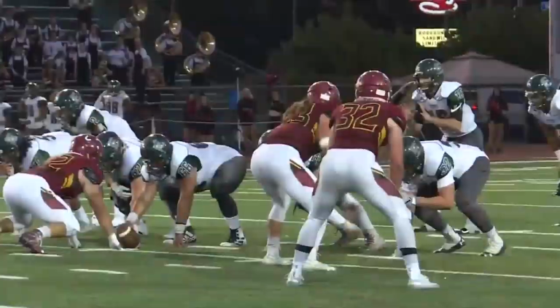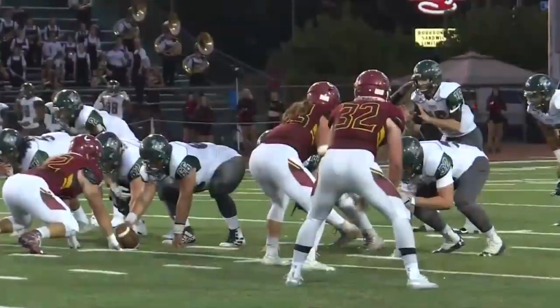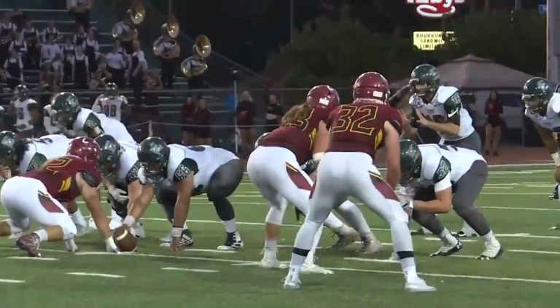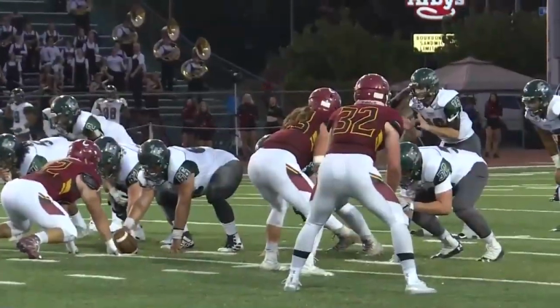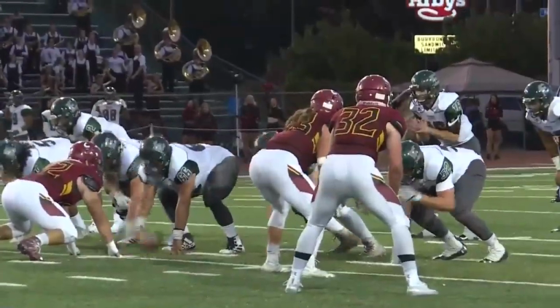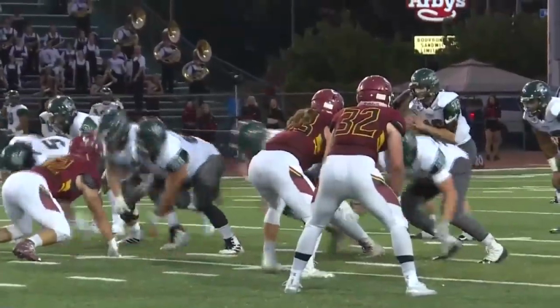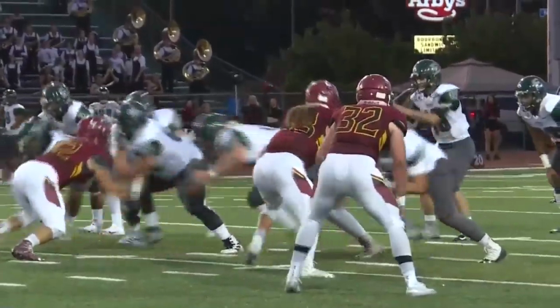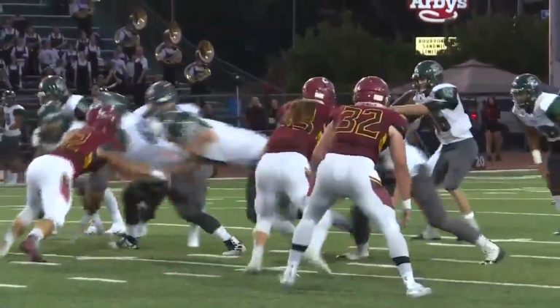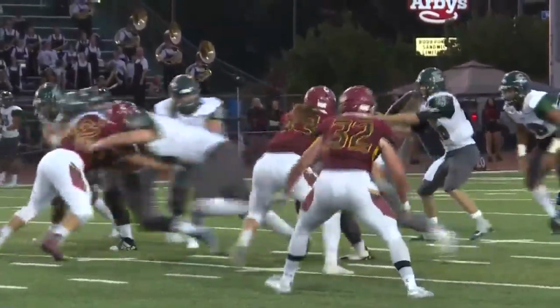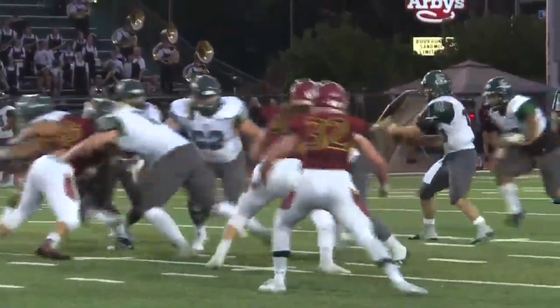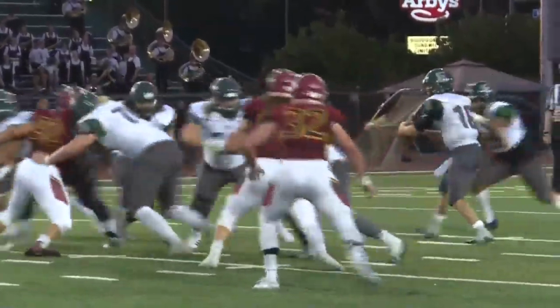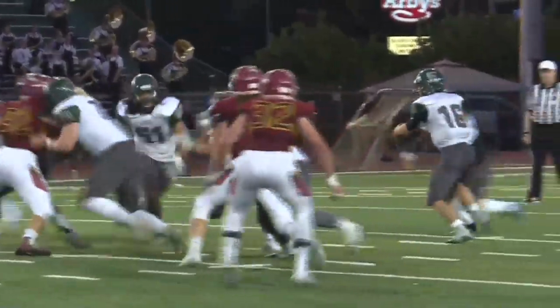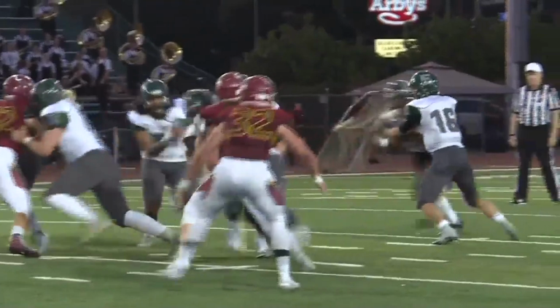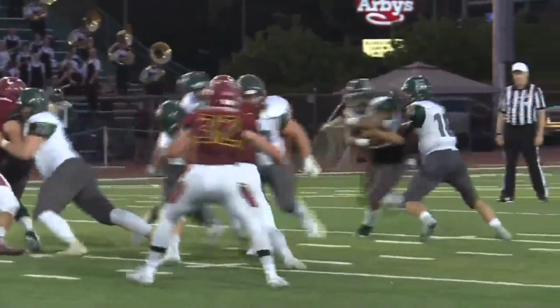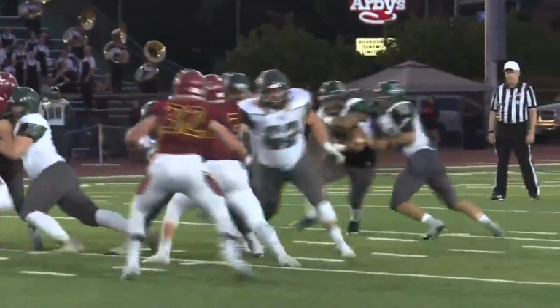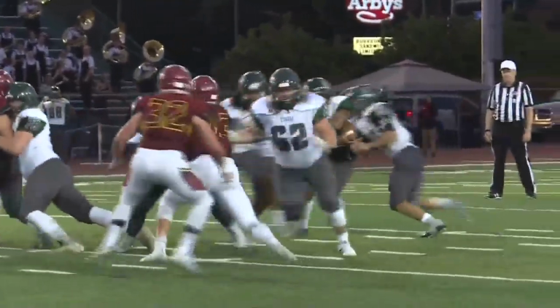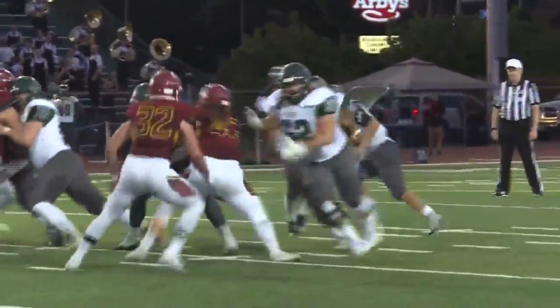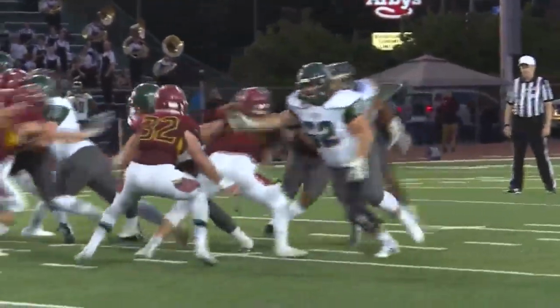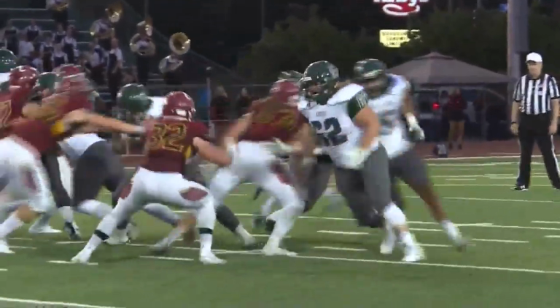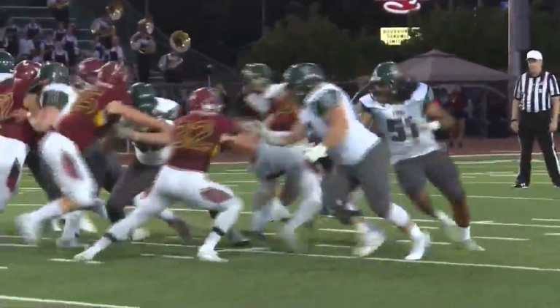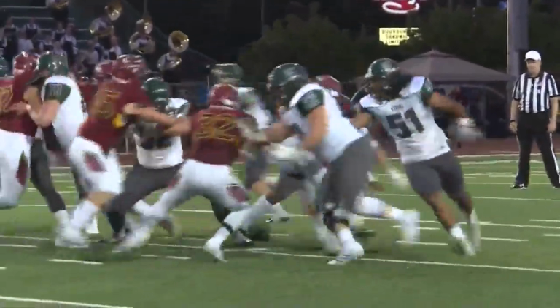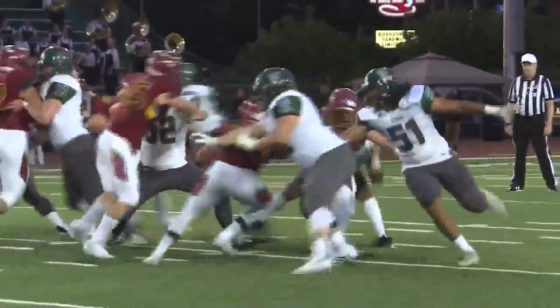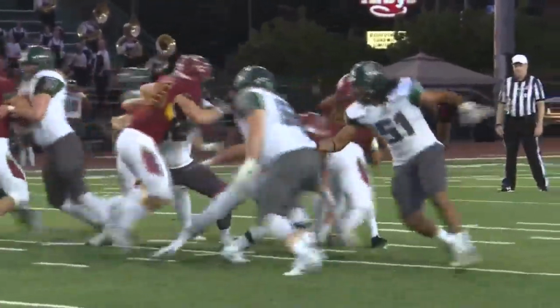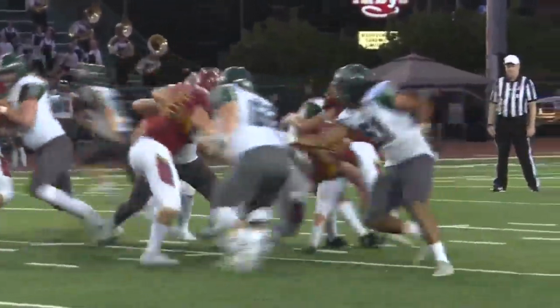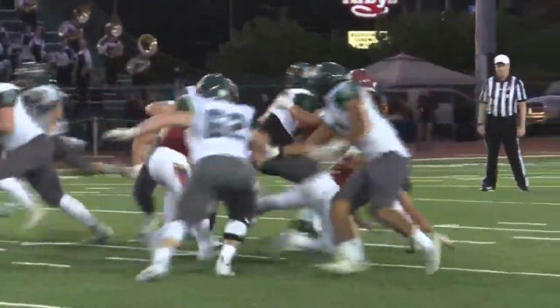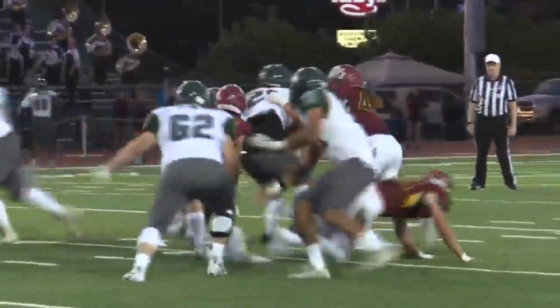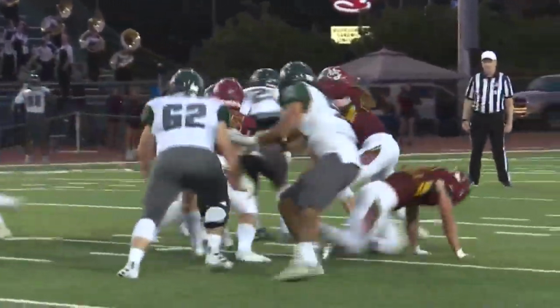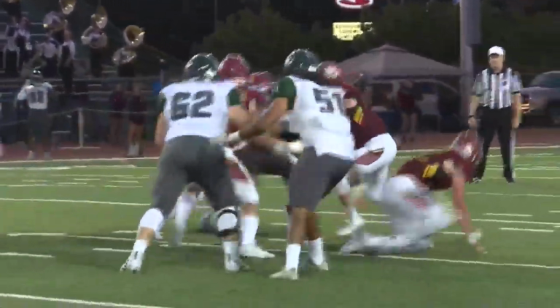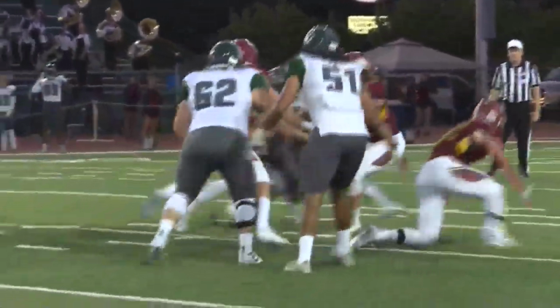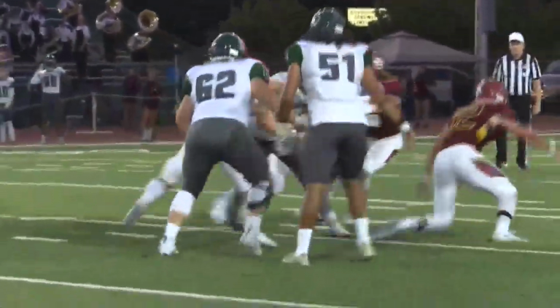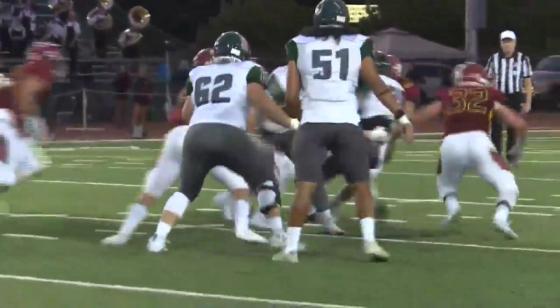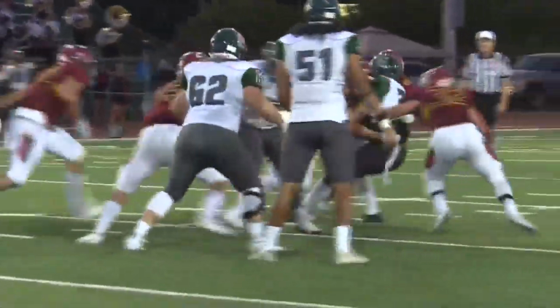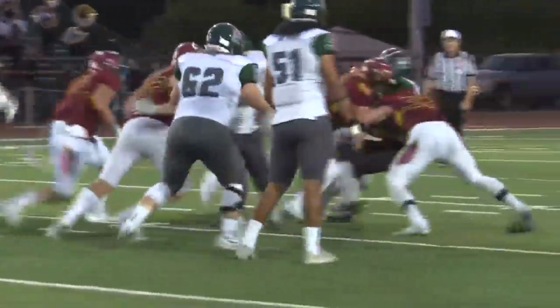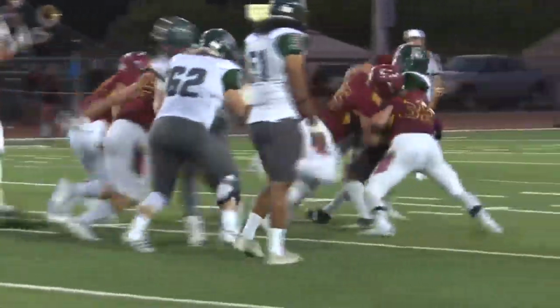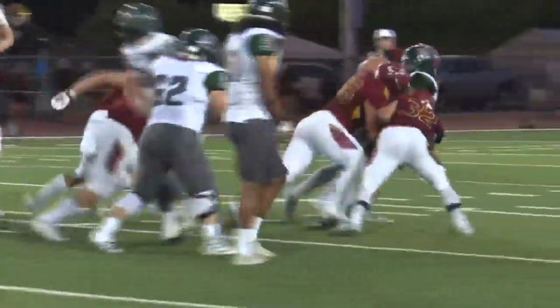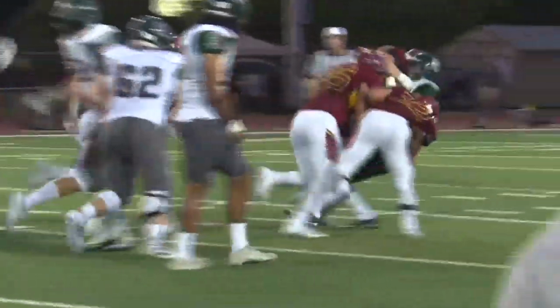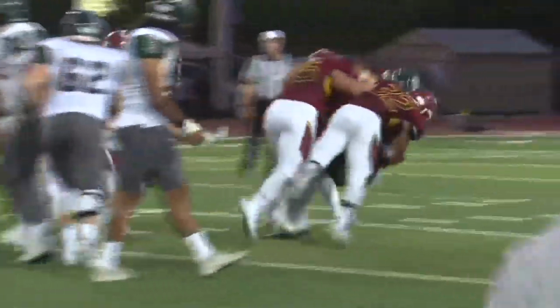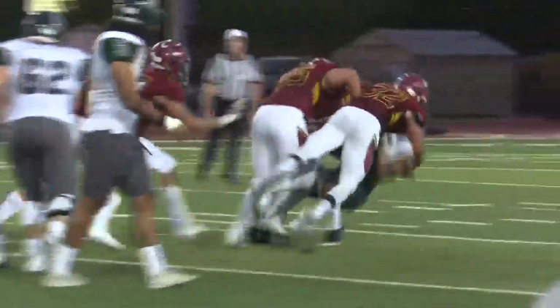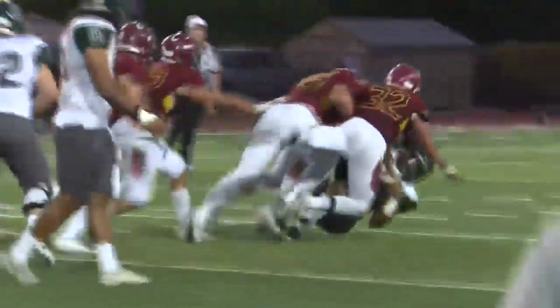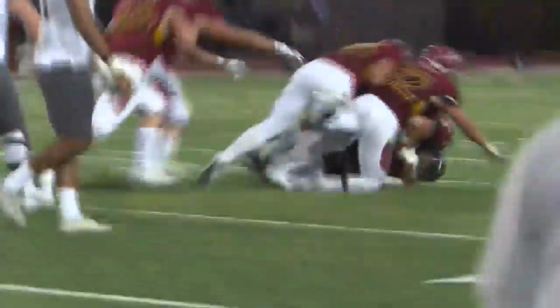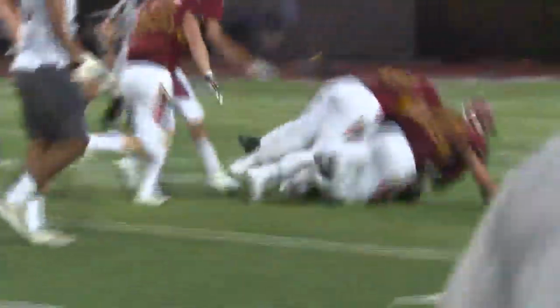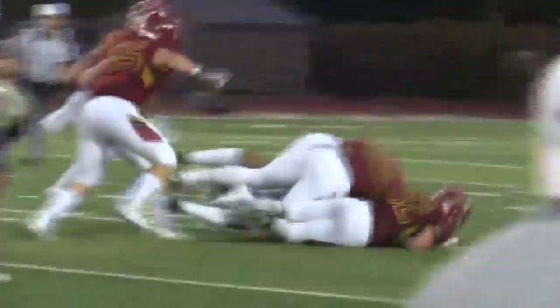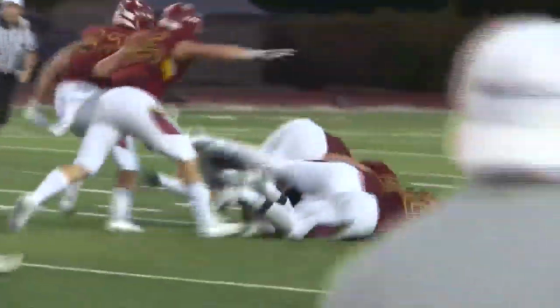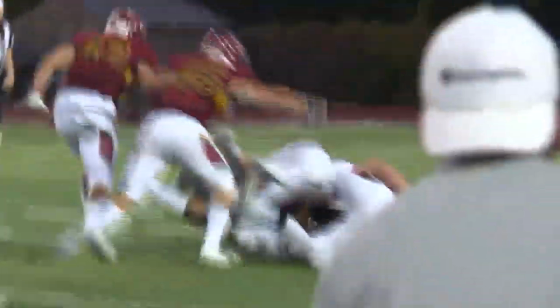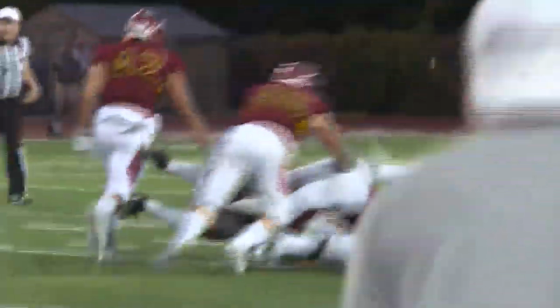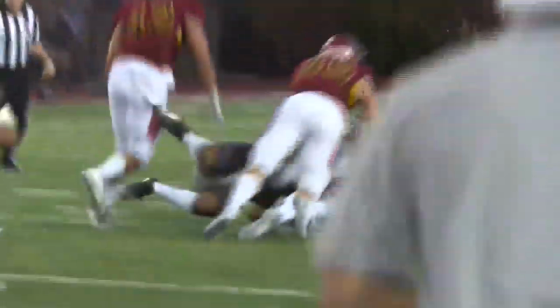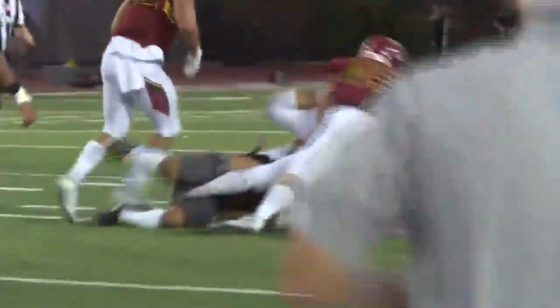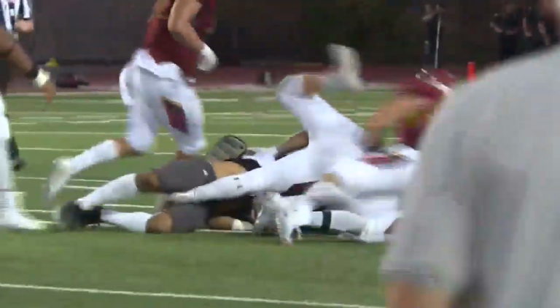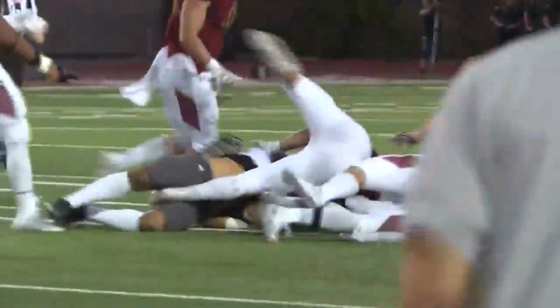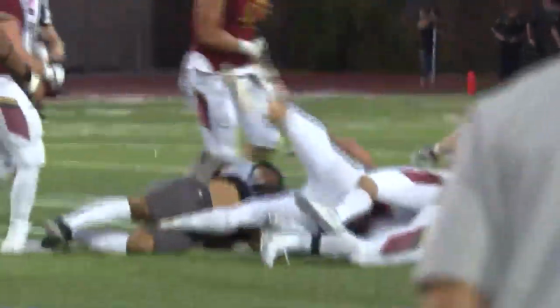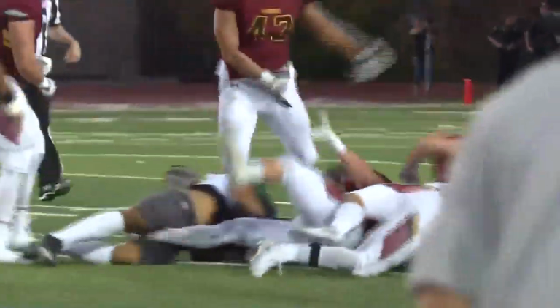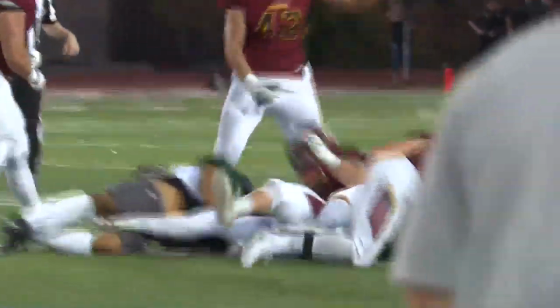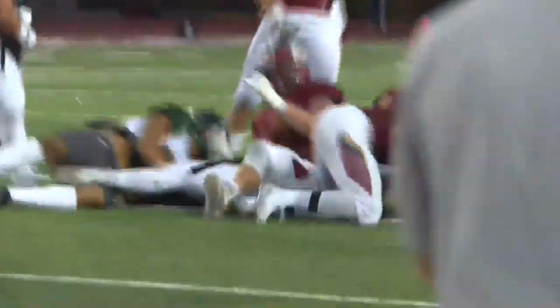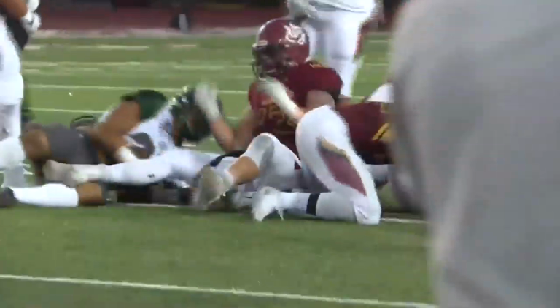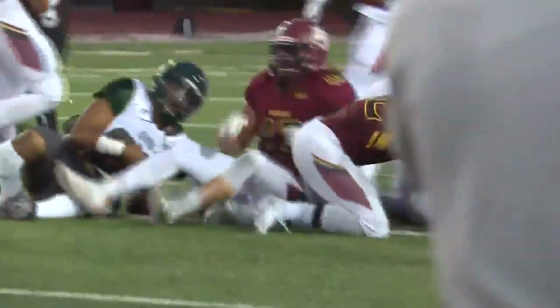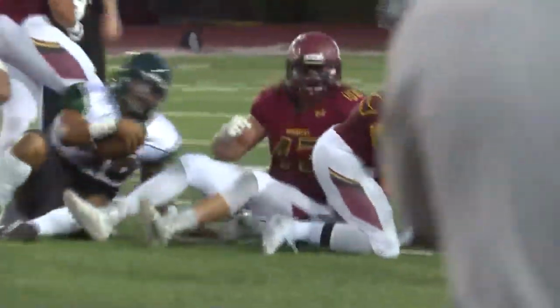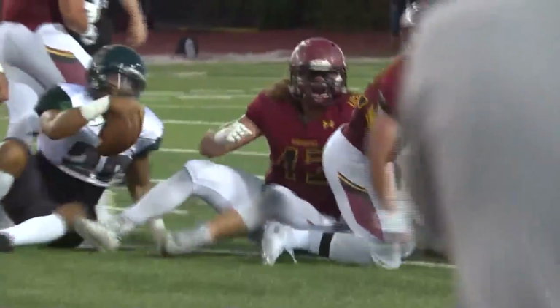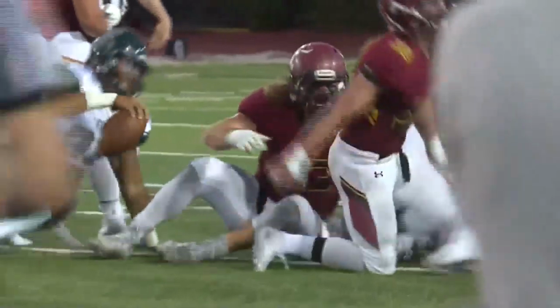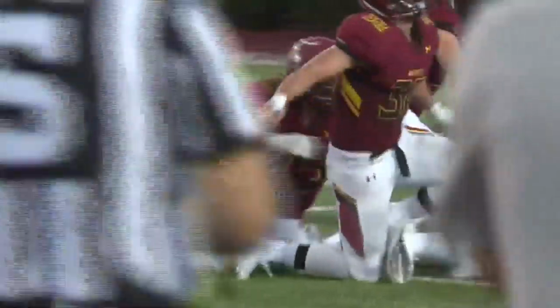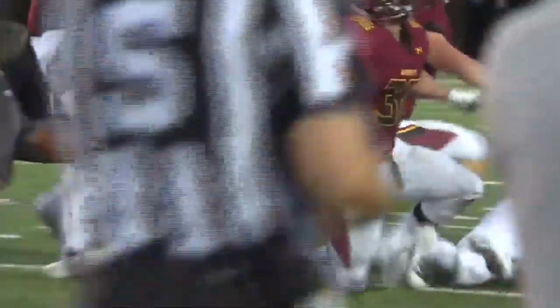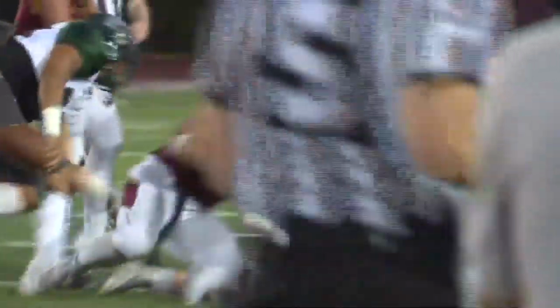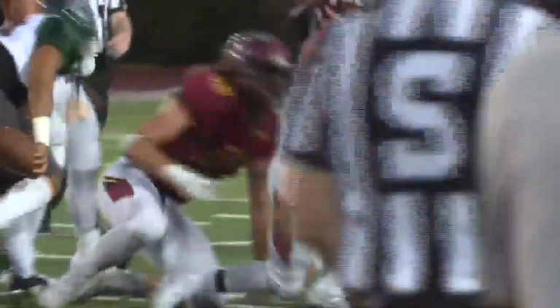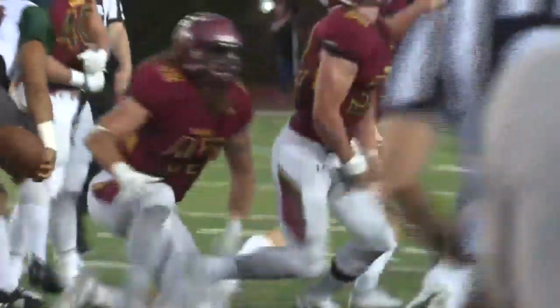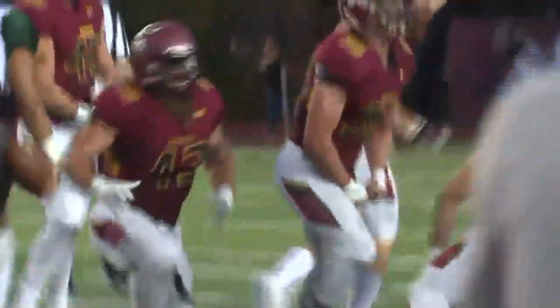And how is this for gang tackling? That D-line and outside linebacking squad starting to catch up to that option offense. And into the second quarter we go.